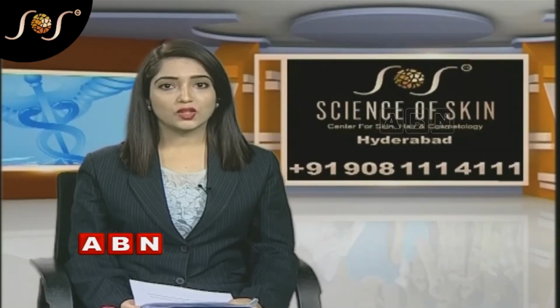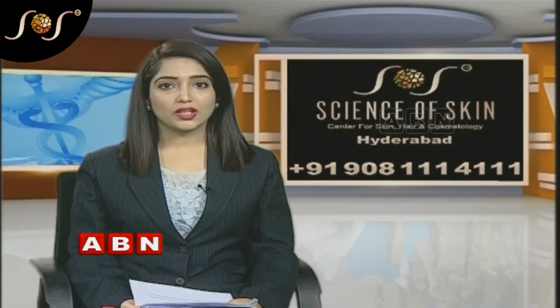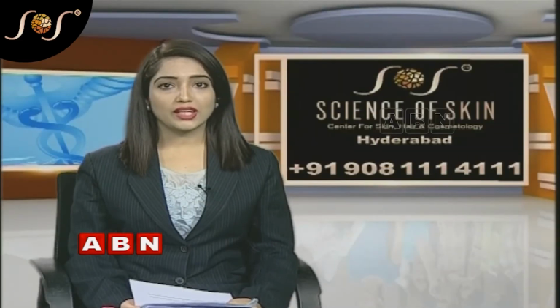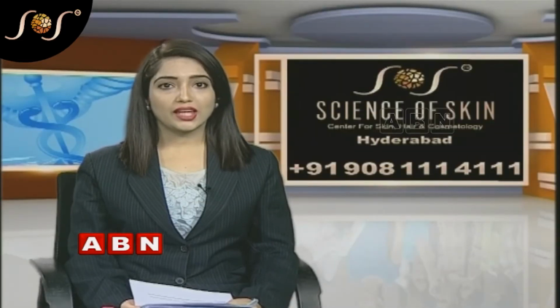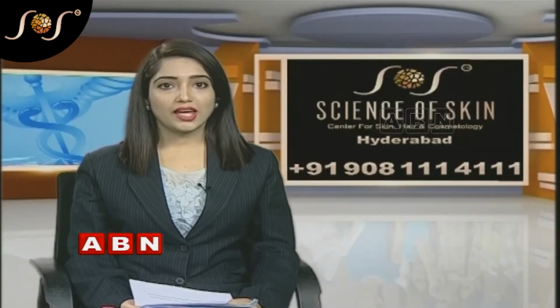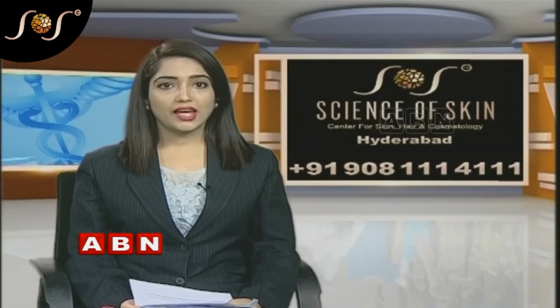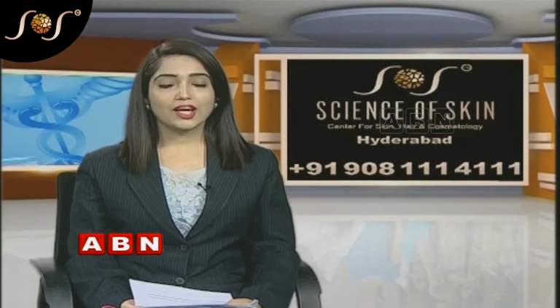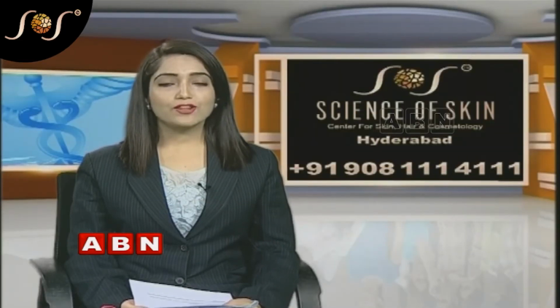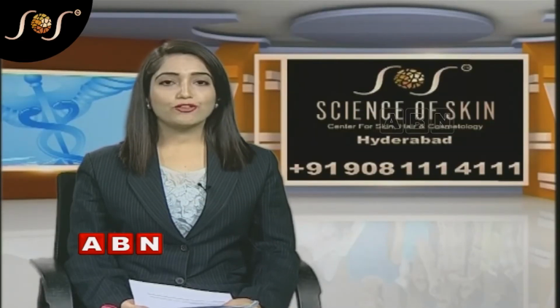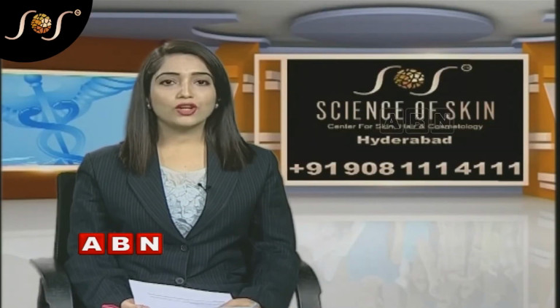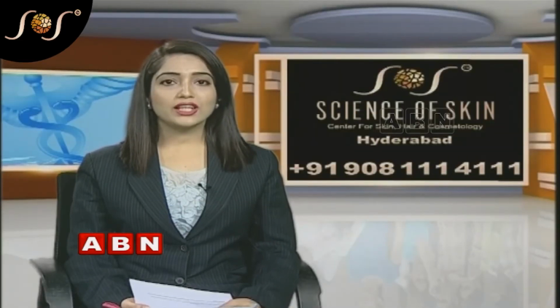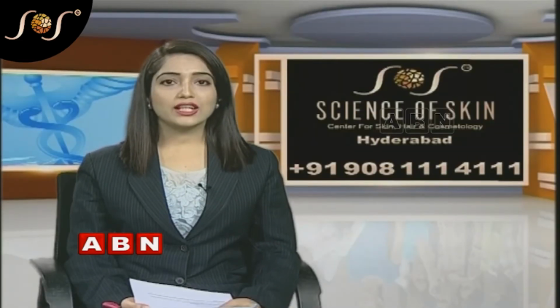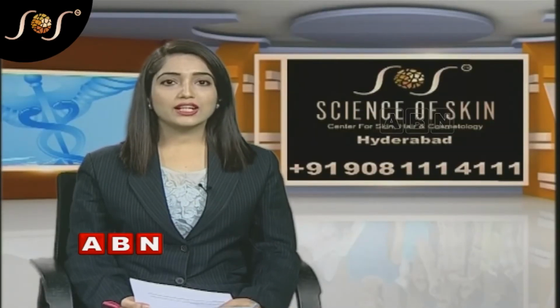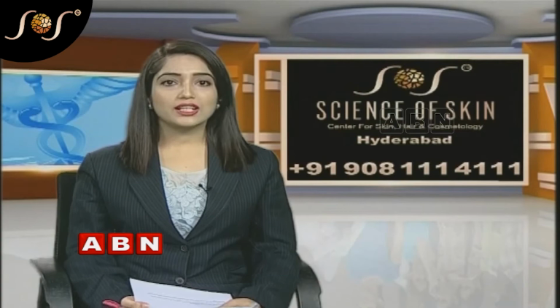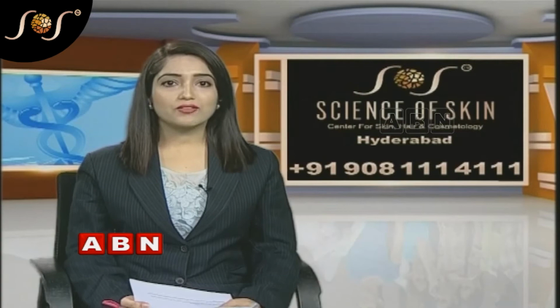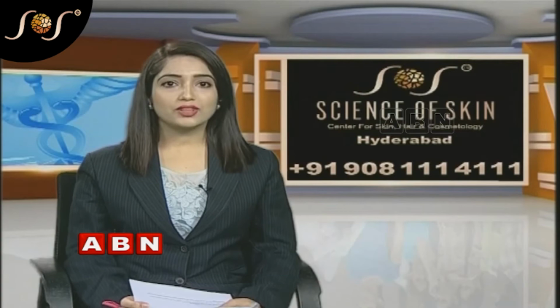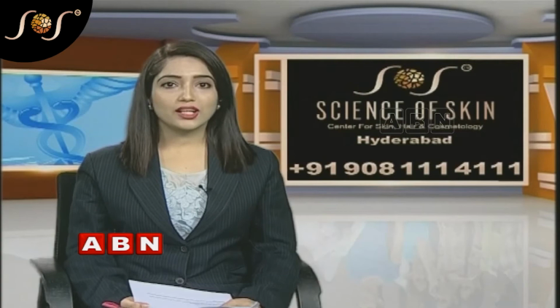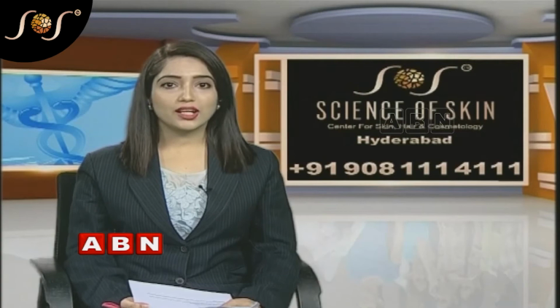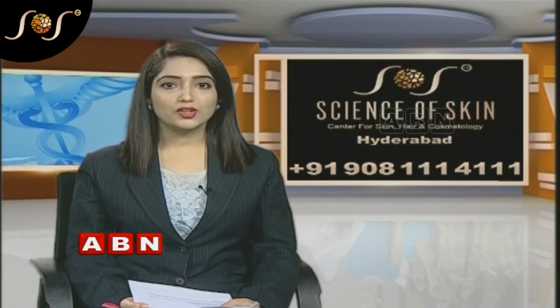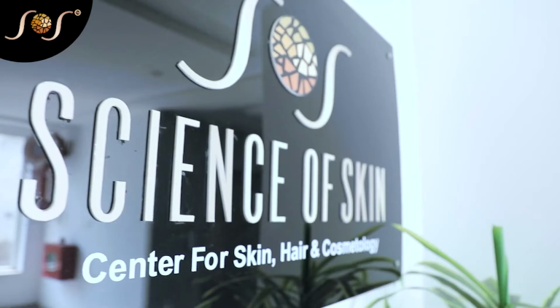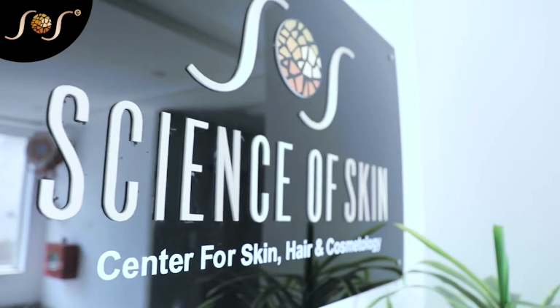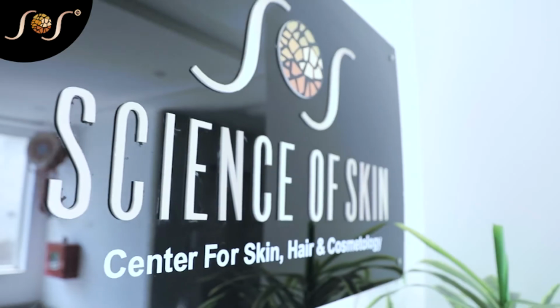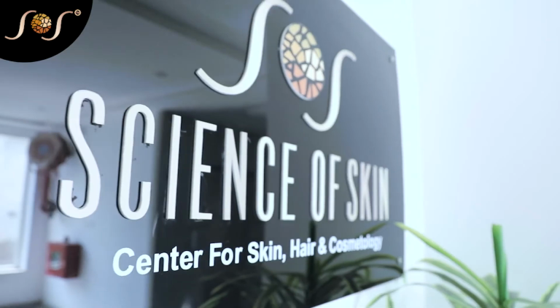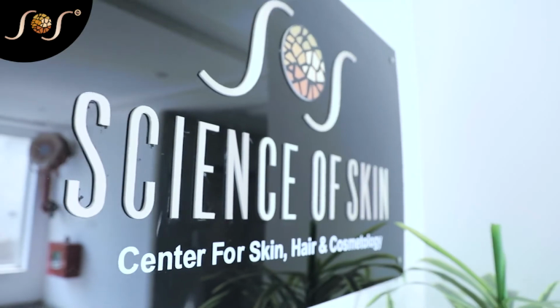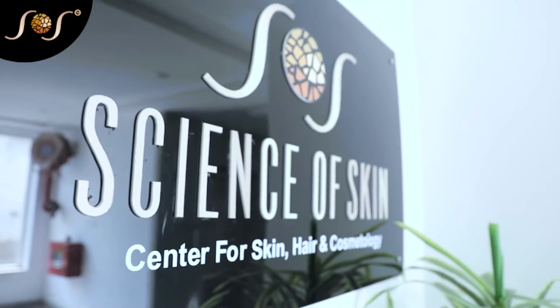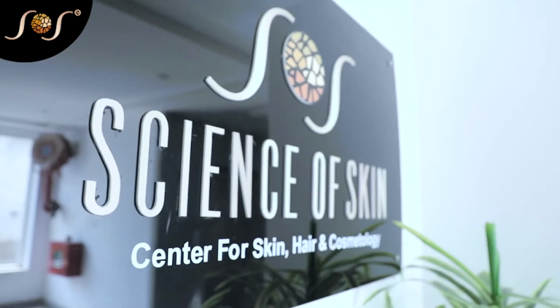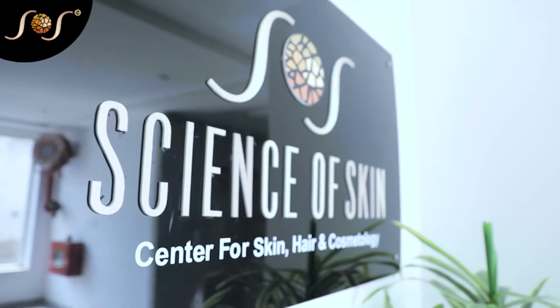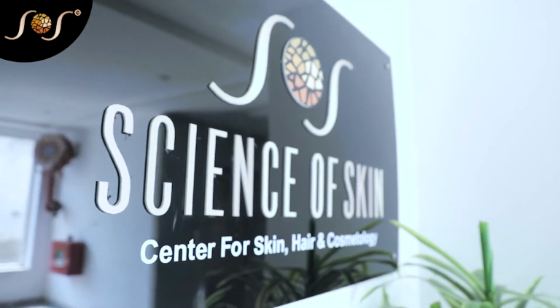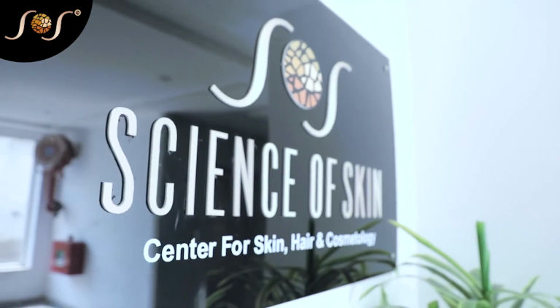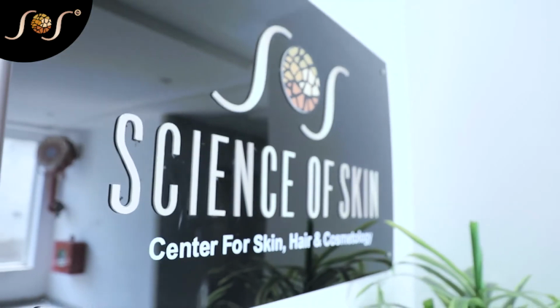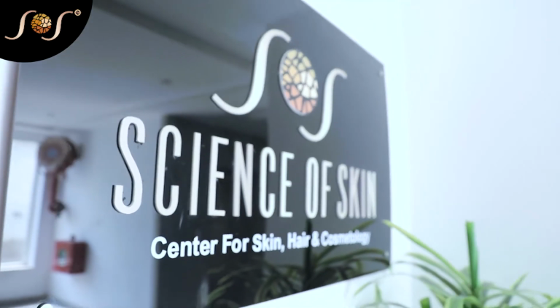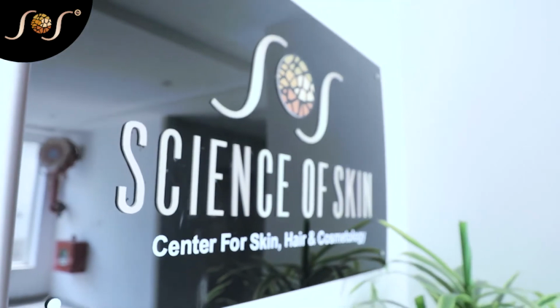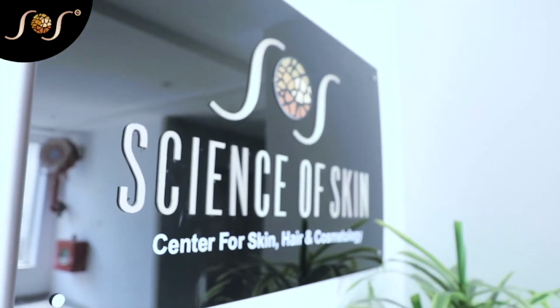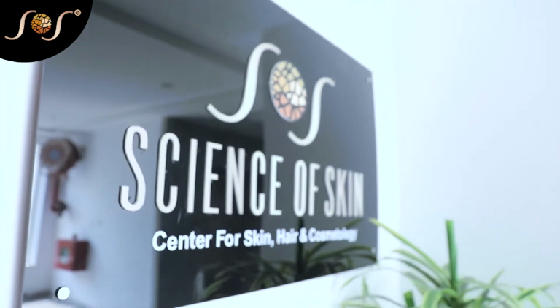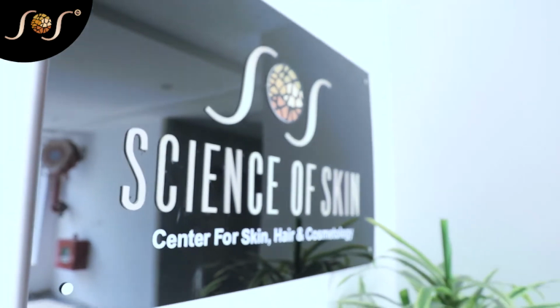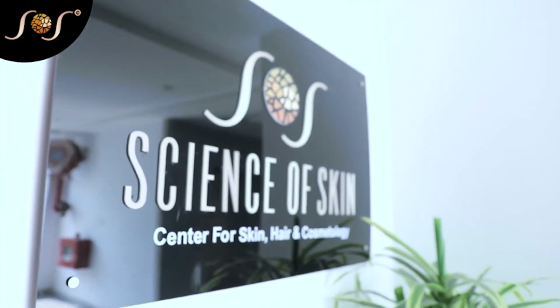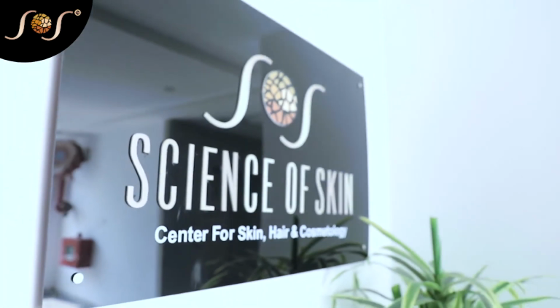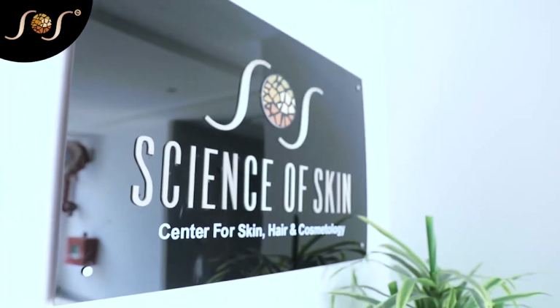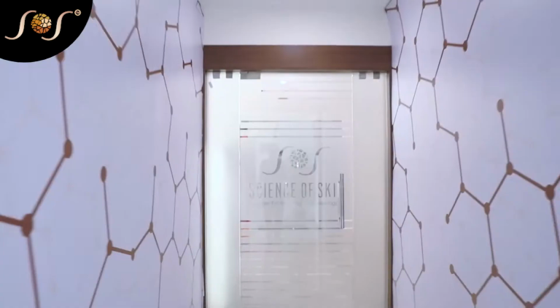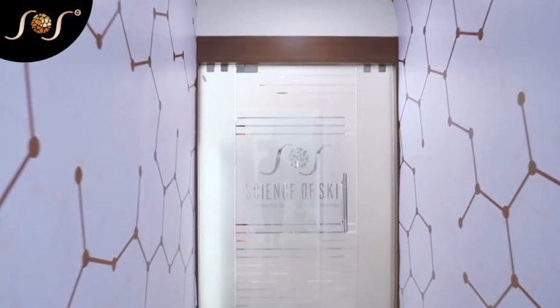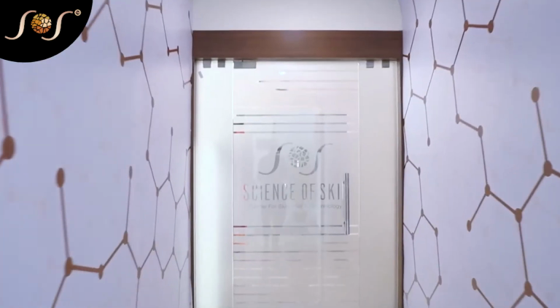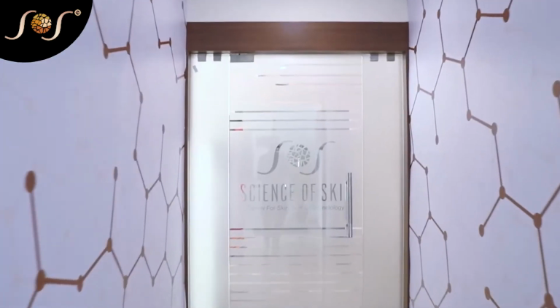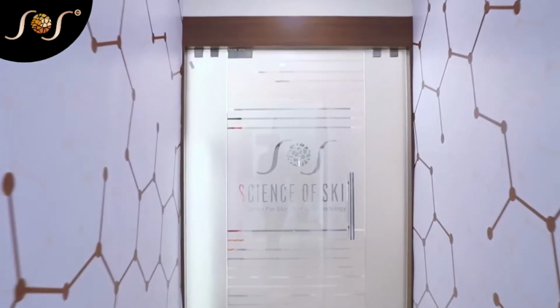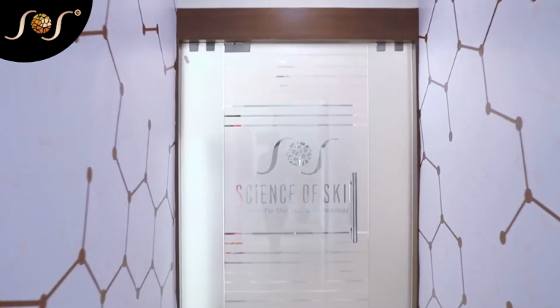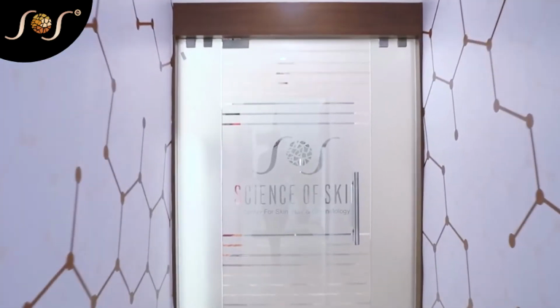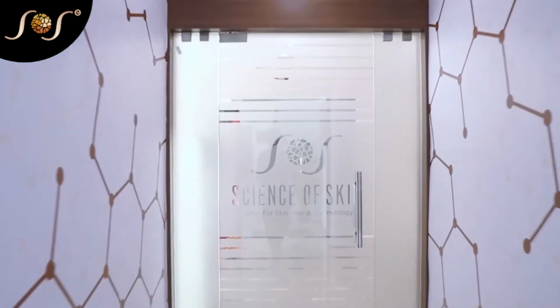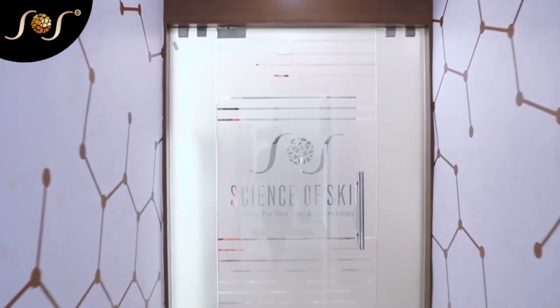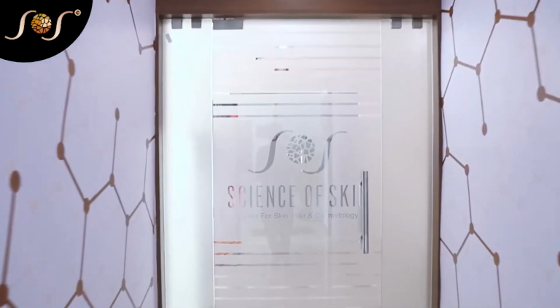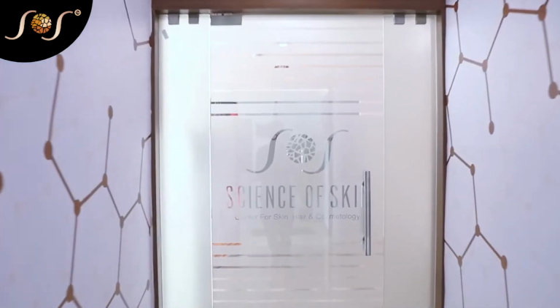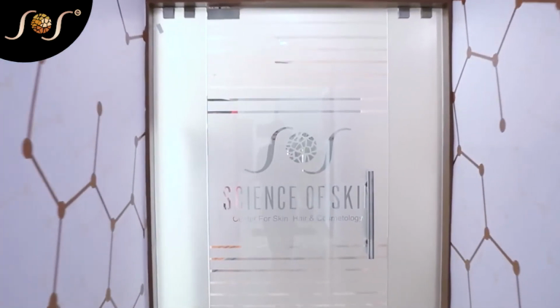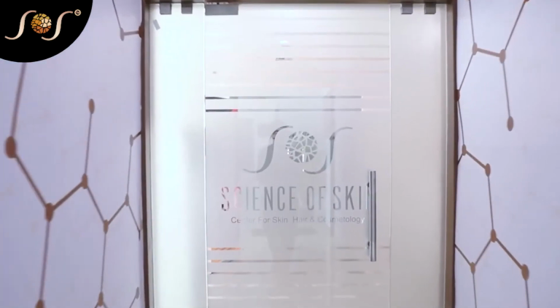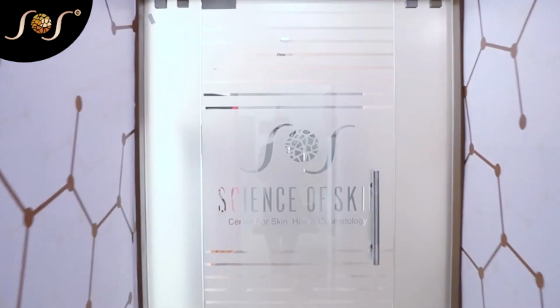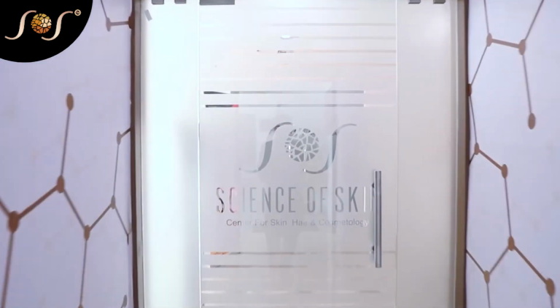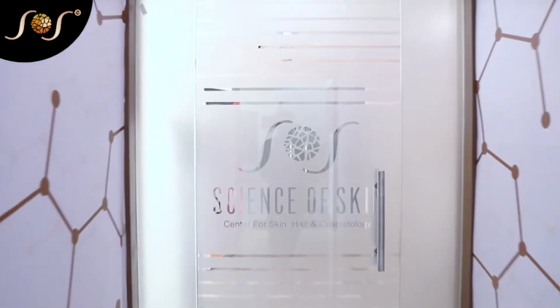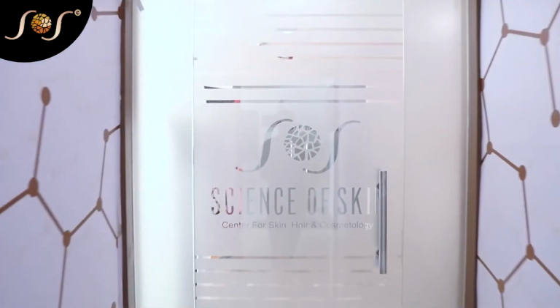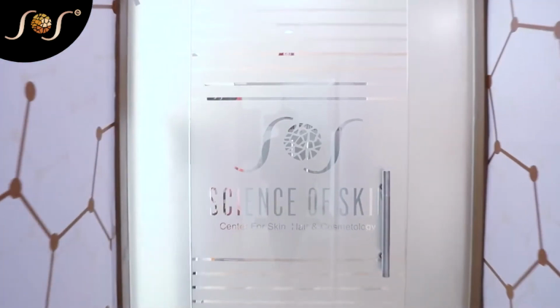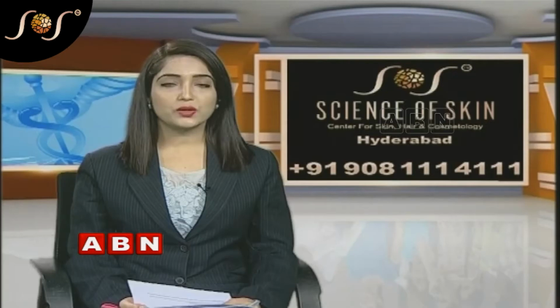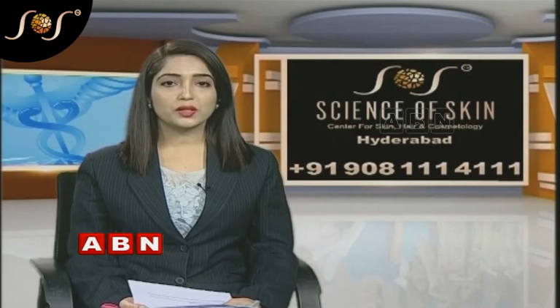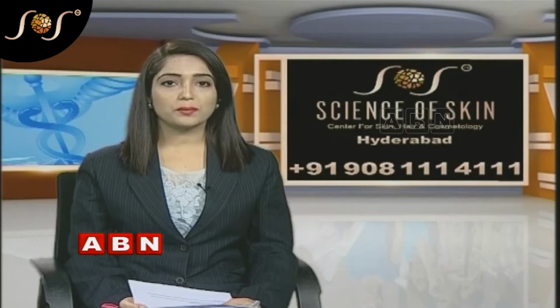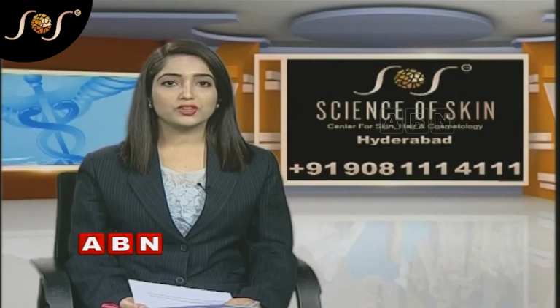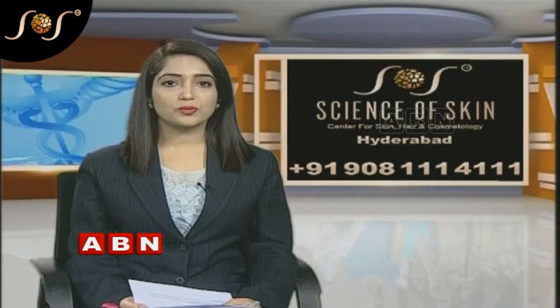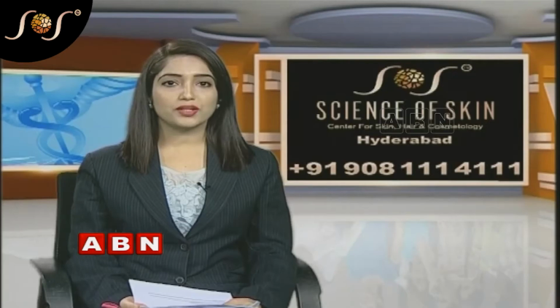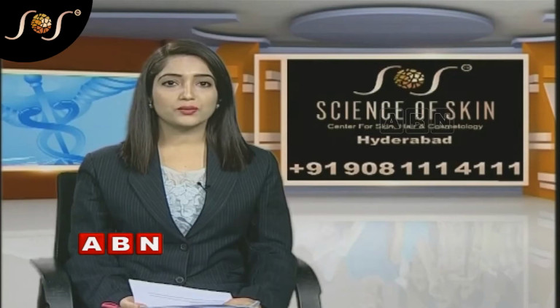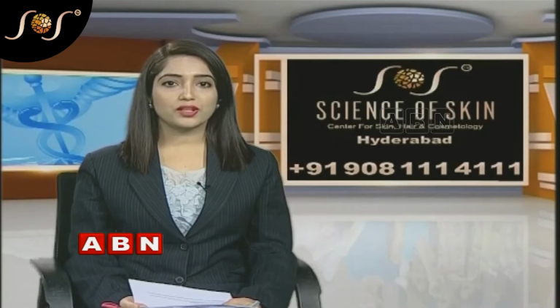Welcome to the Science of Skin Clinic, Center for Skin, Hair and Cosmetology. Dr. Sruti Gondi addresses common concerns related to skin and hair.